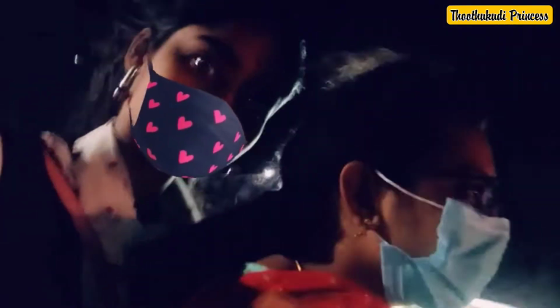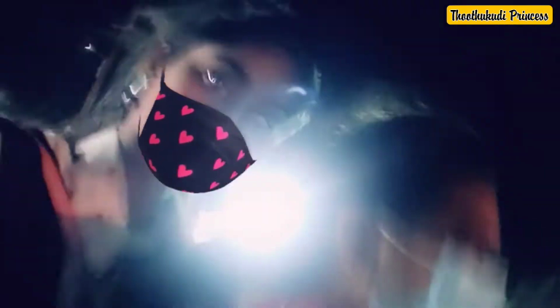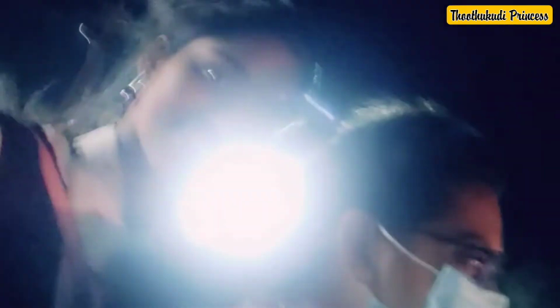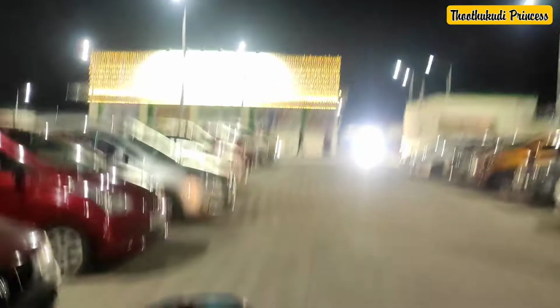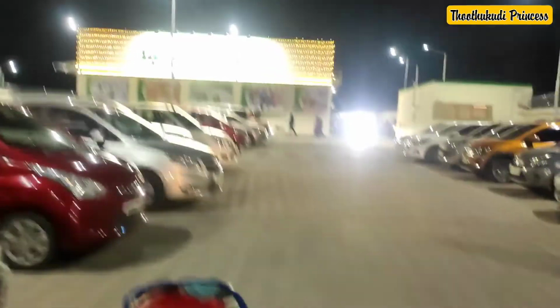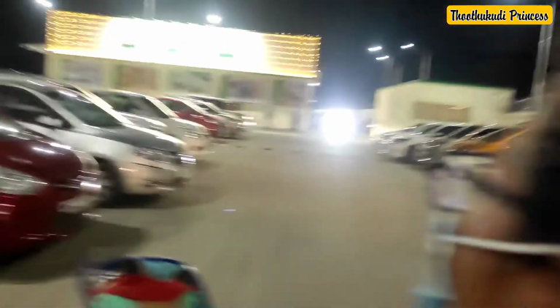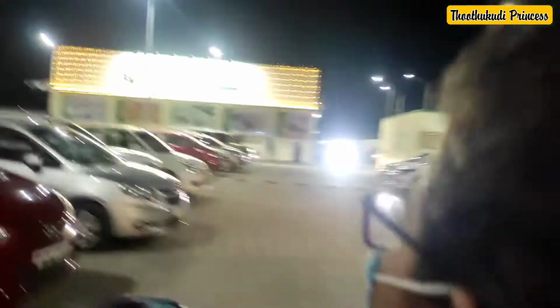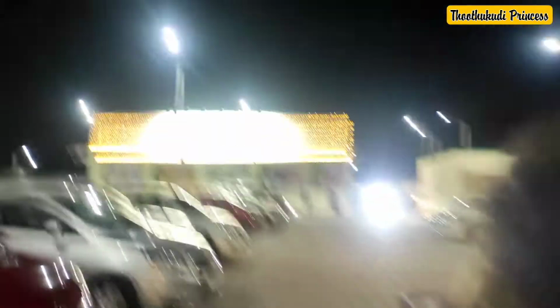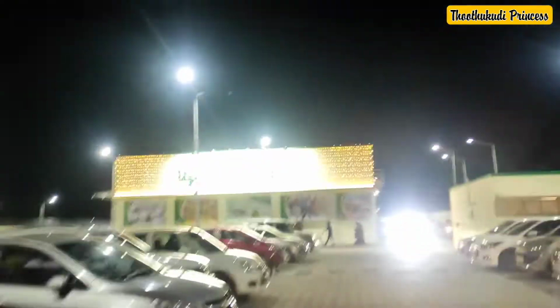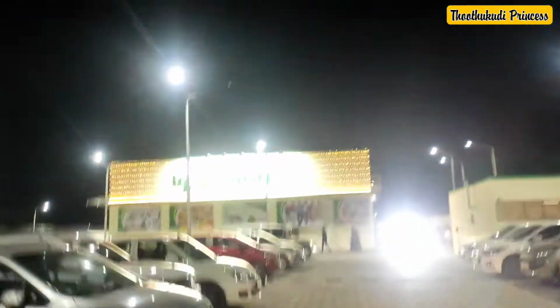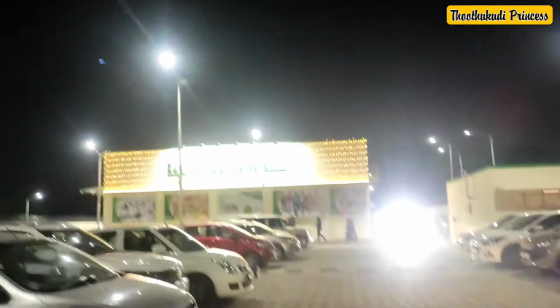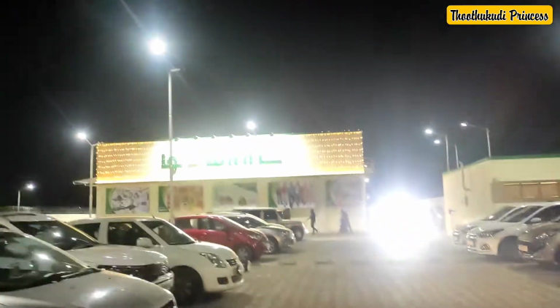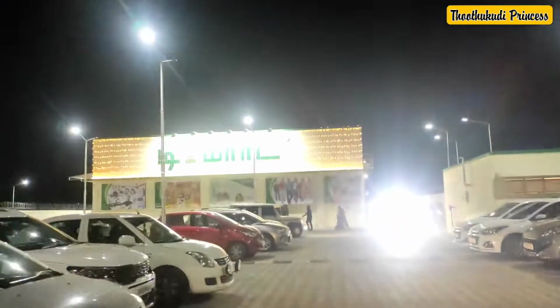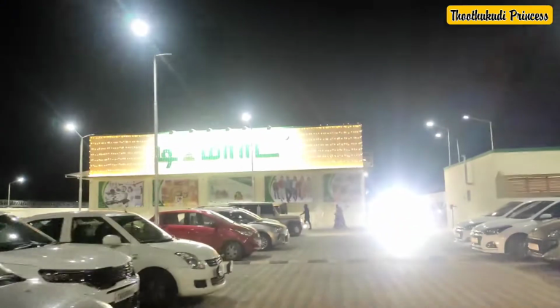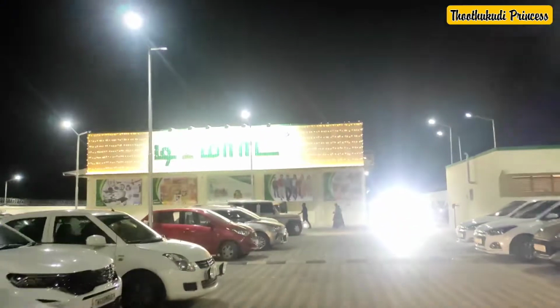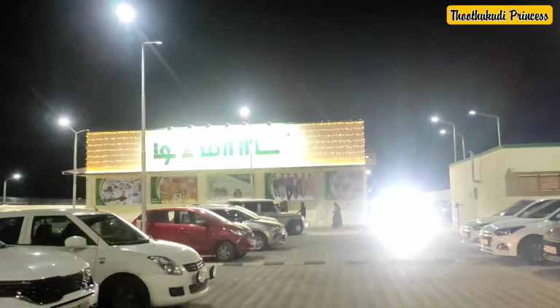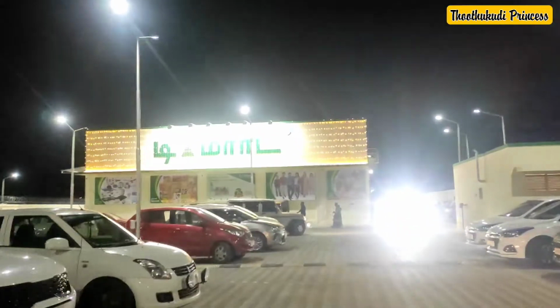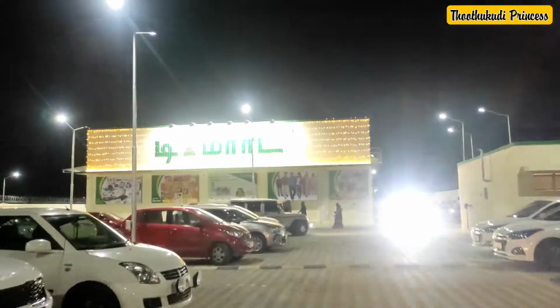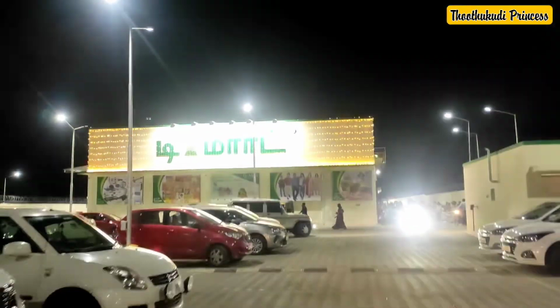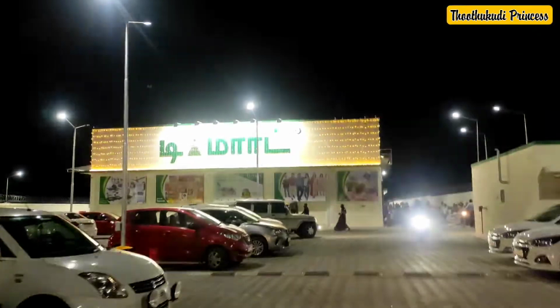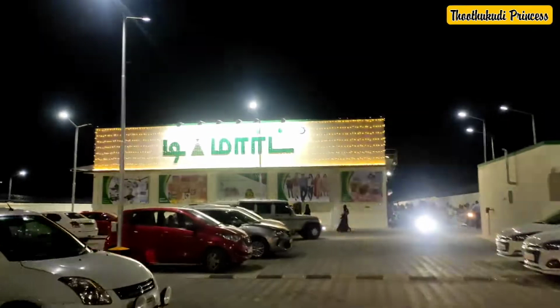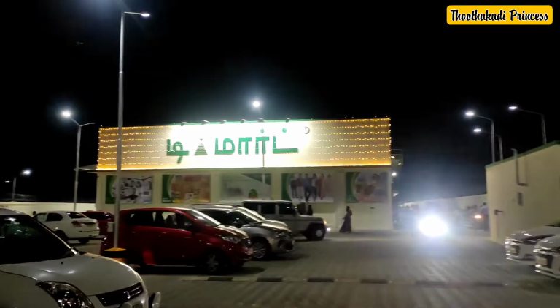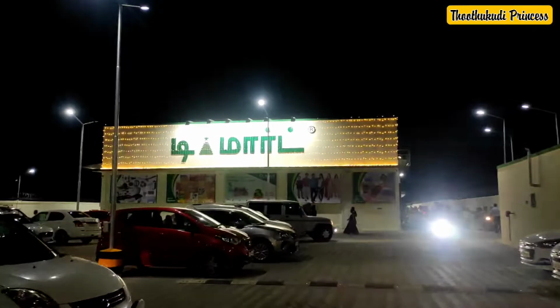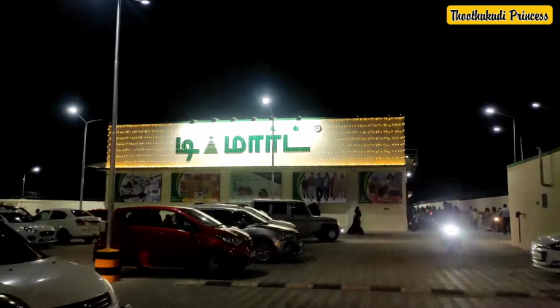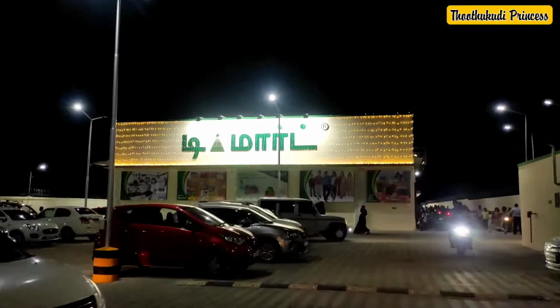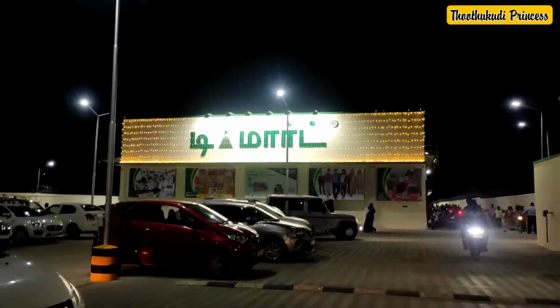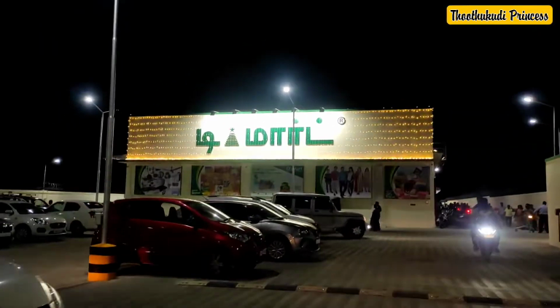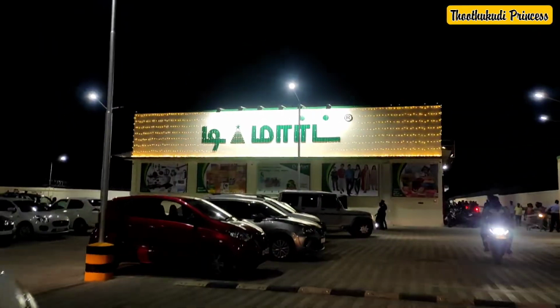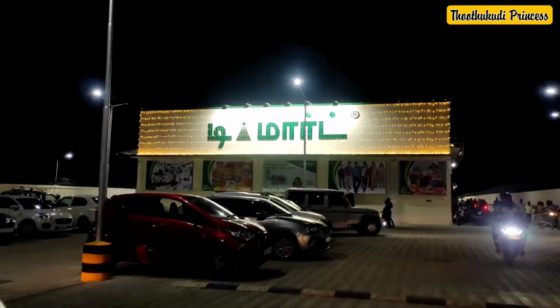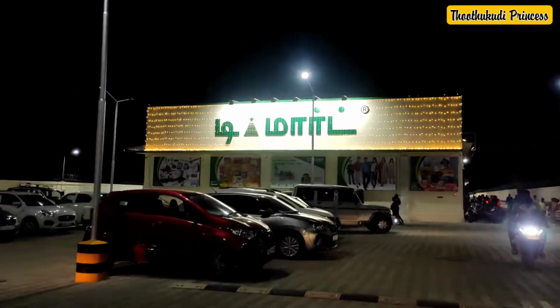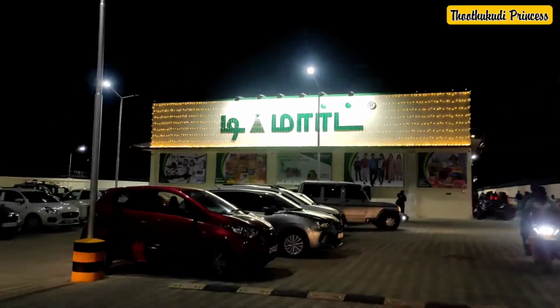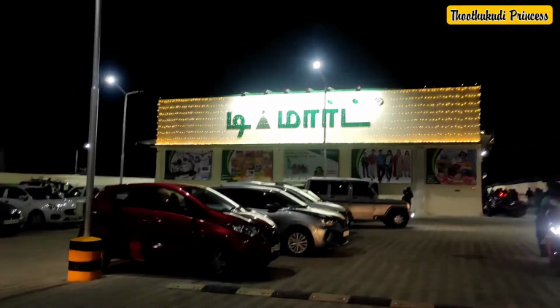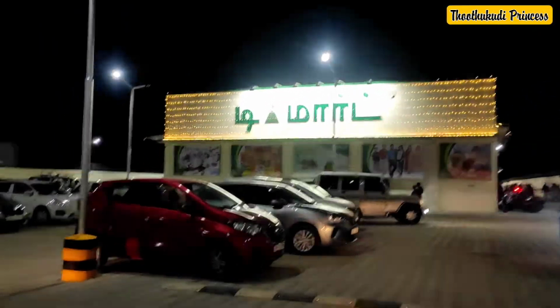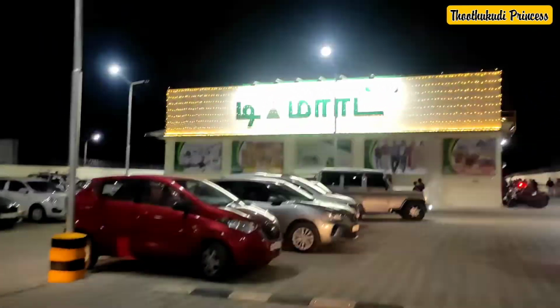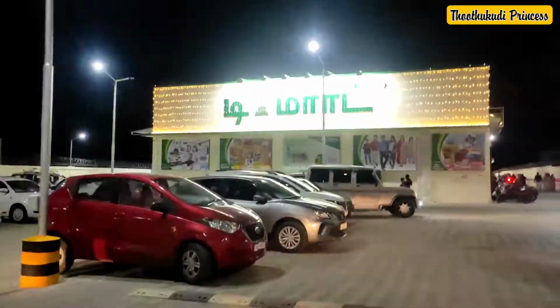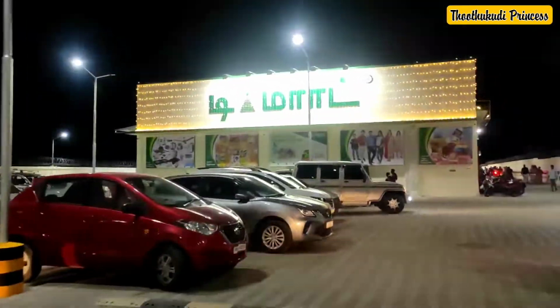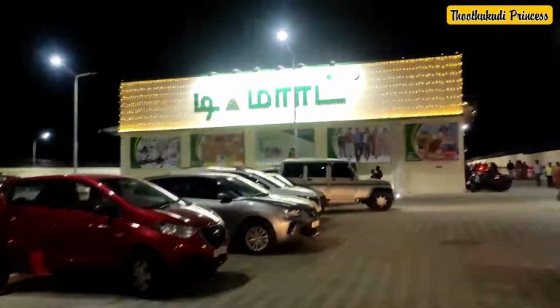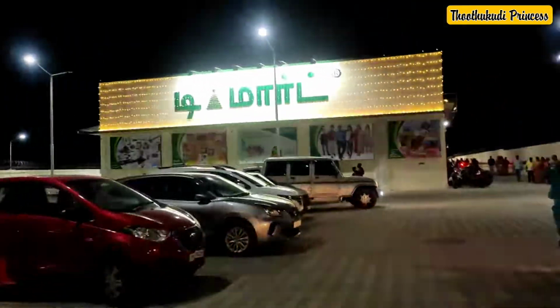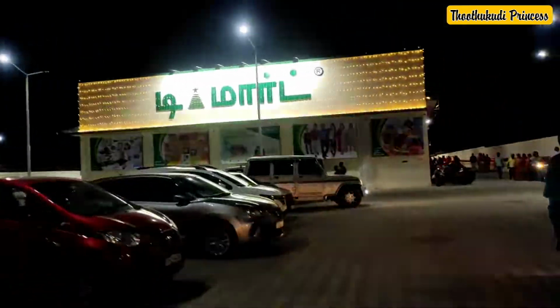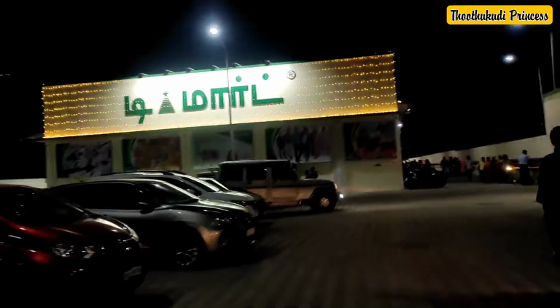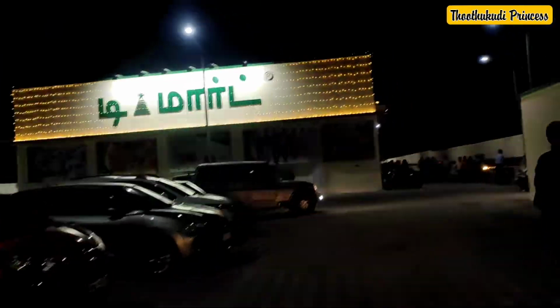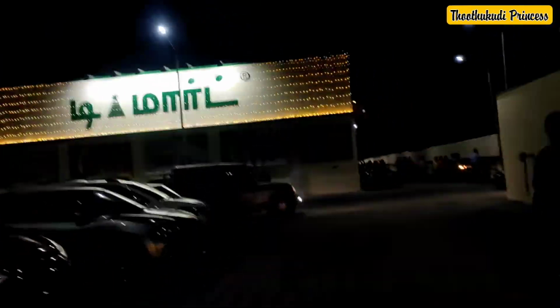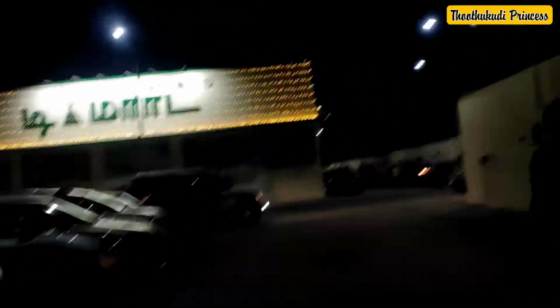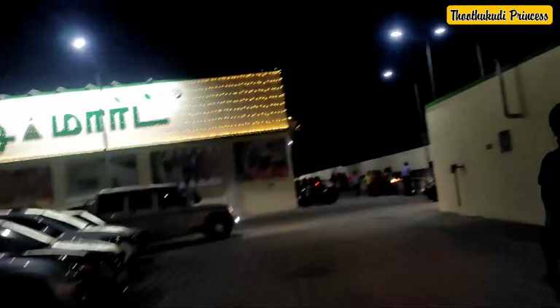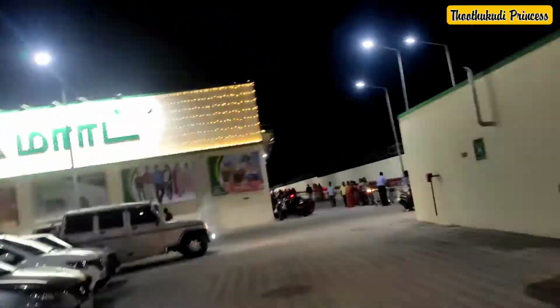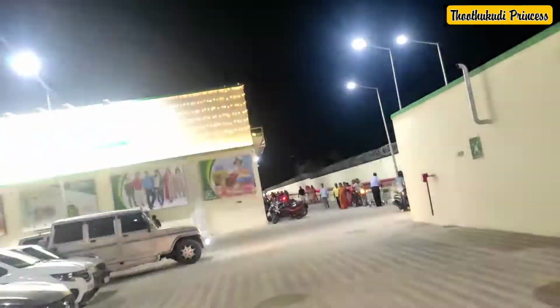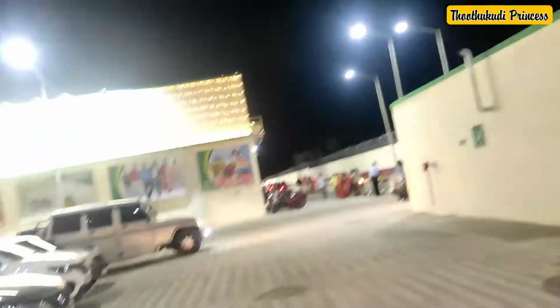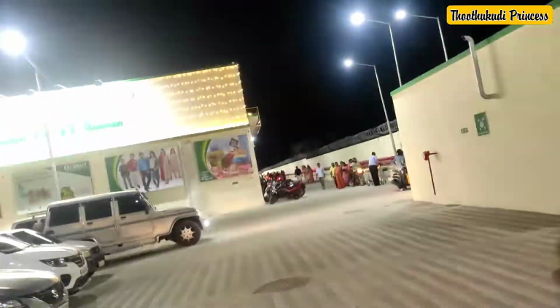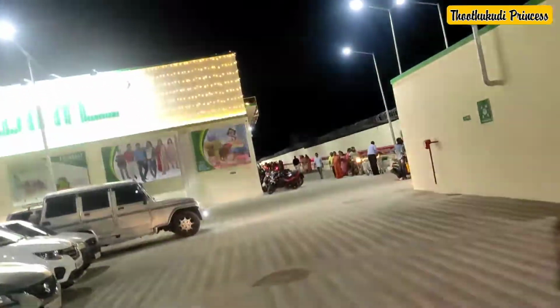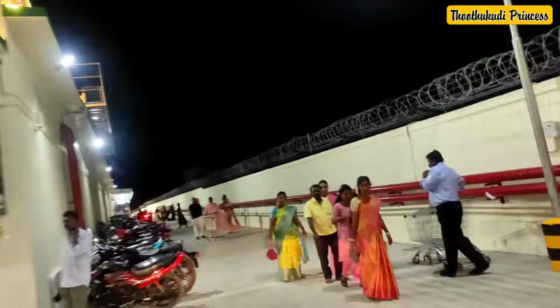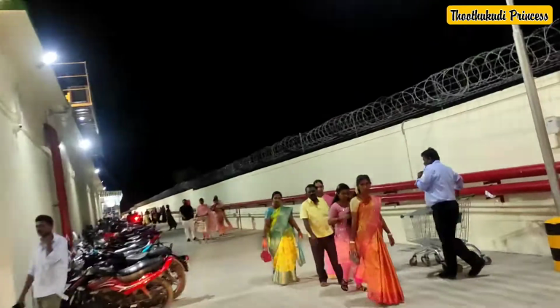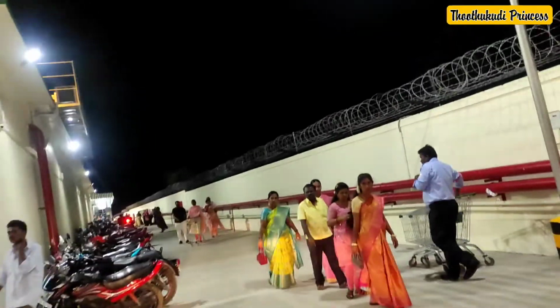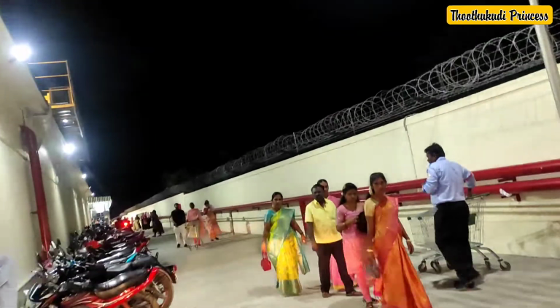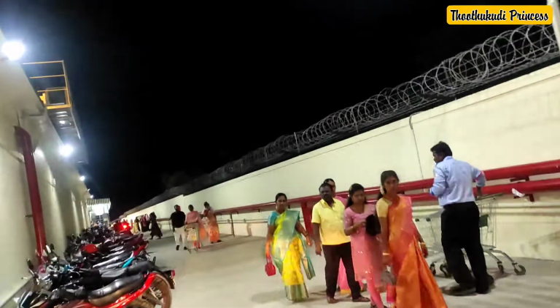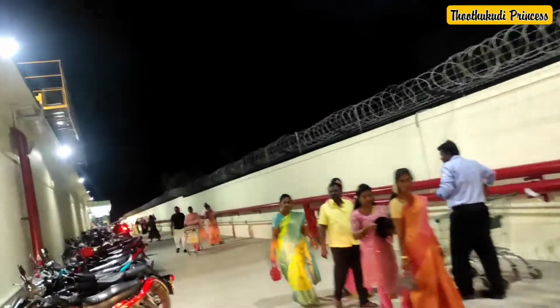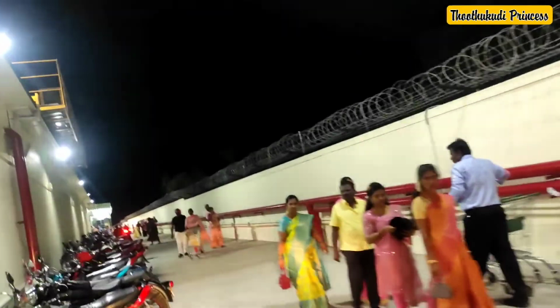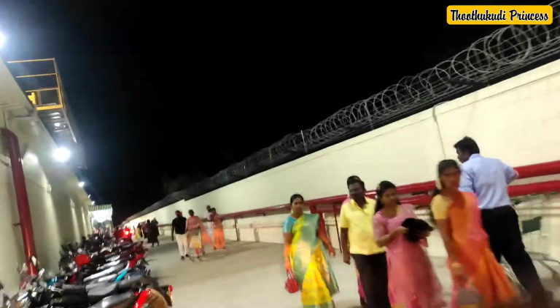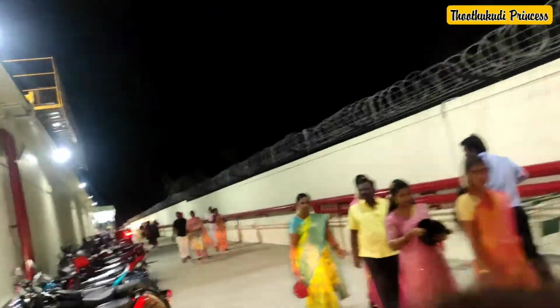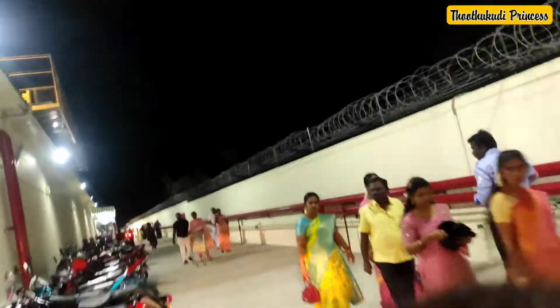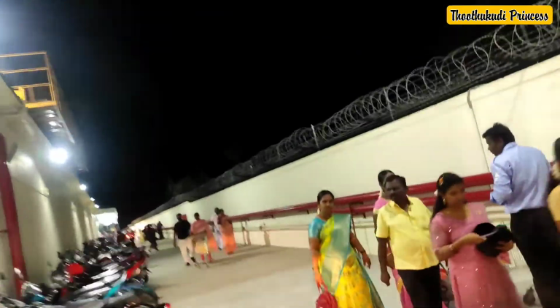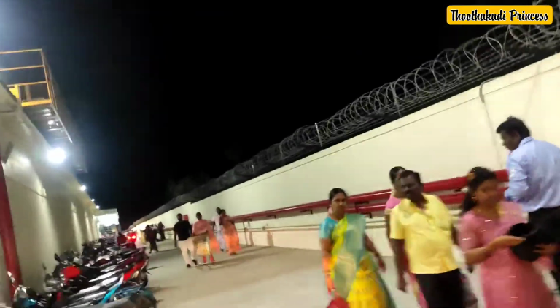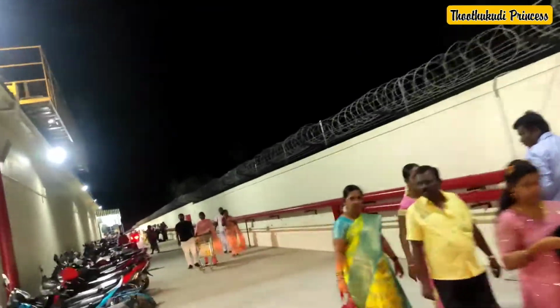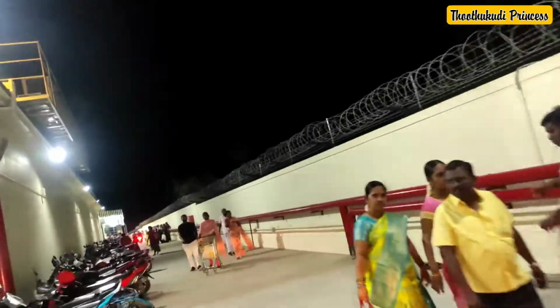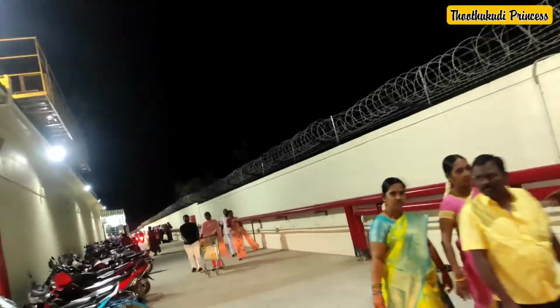This is the D-Mart located near the Sami Petrol Bank.